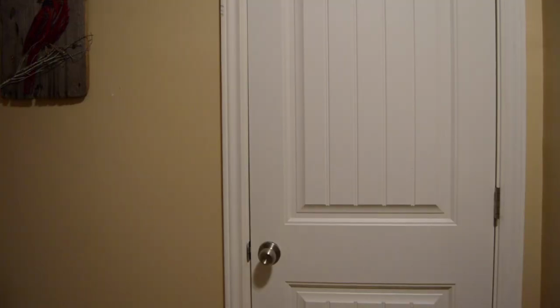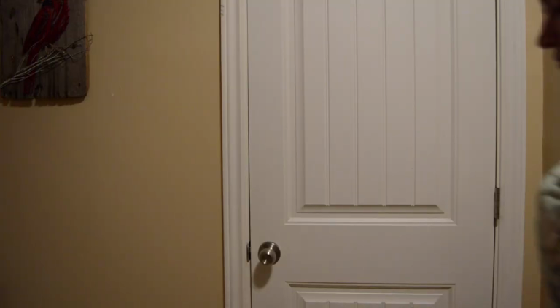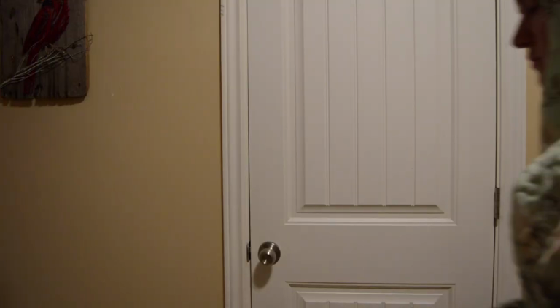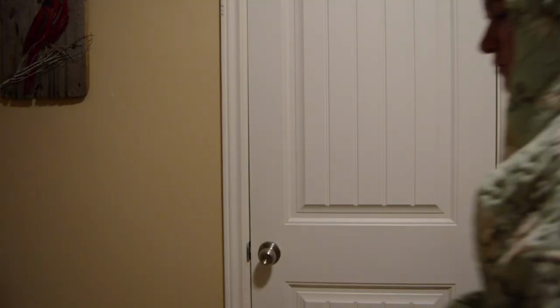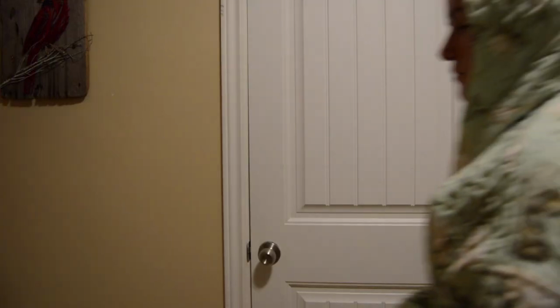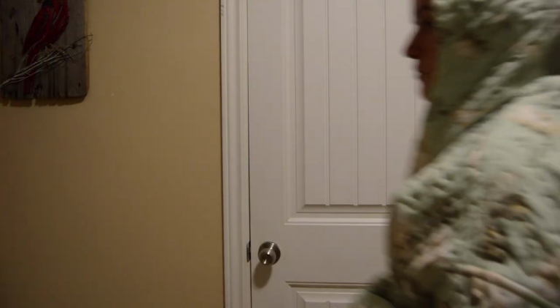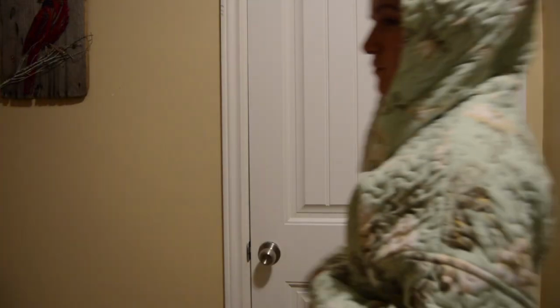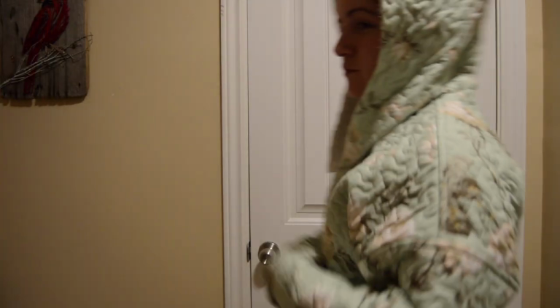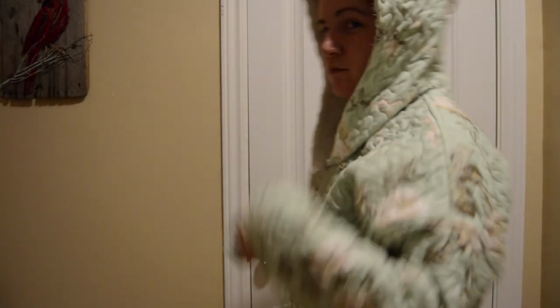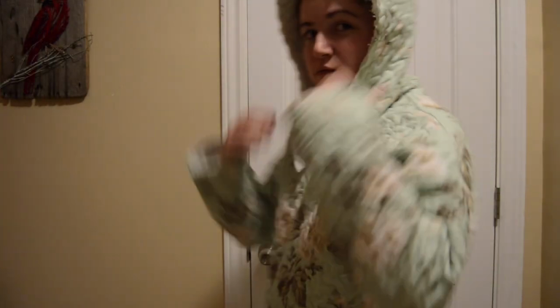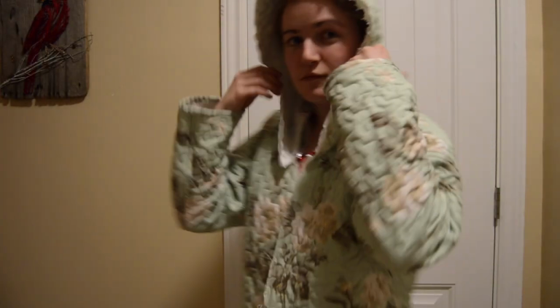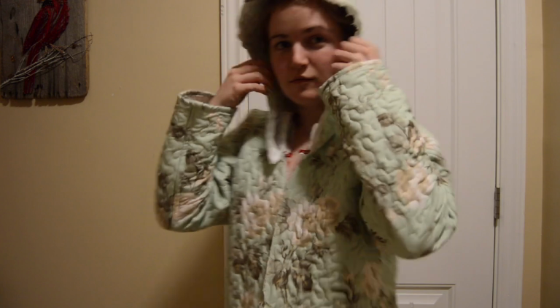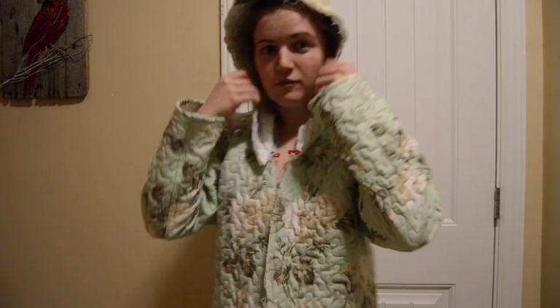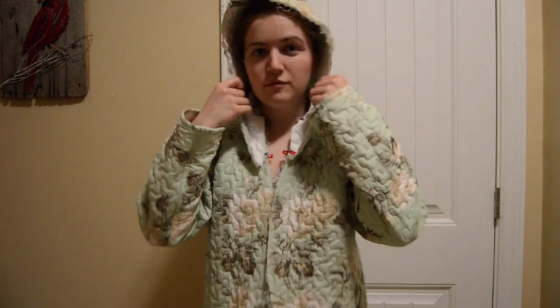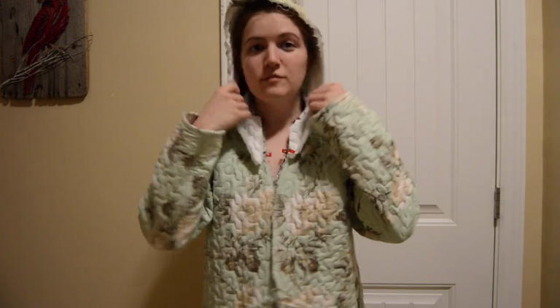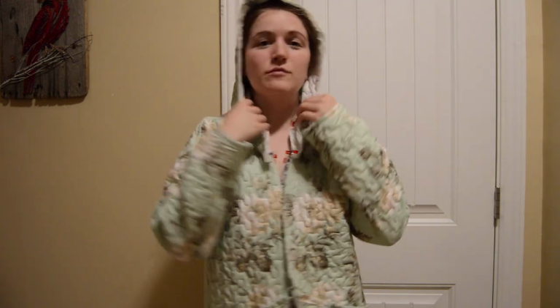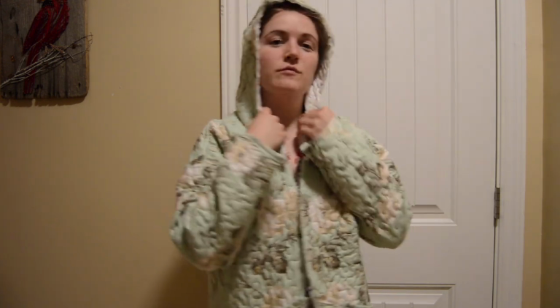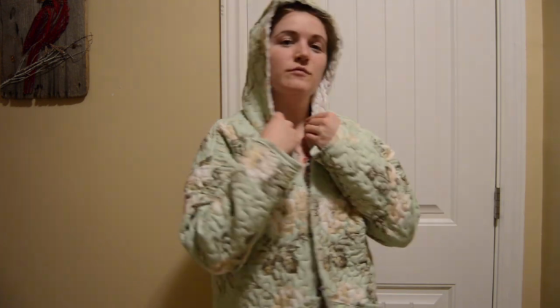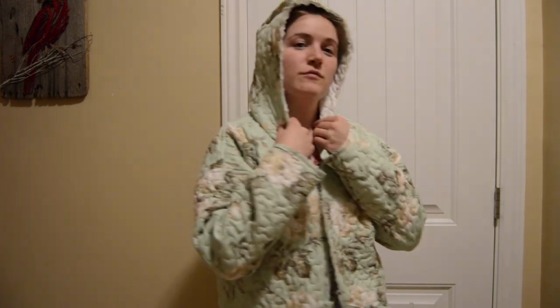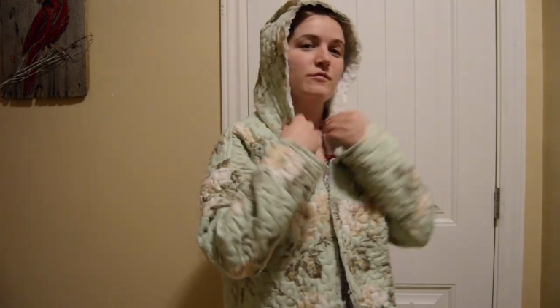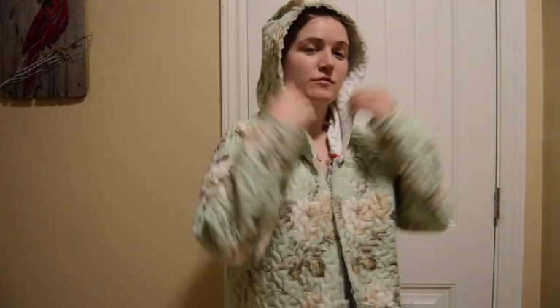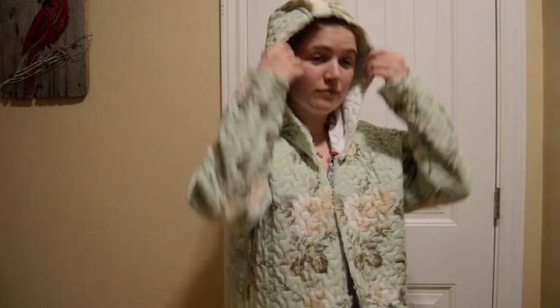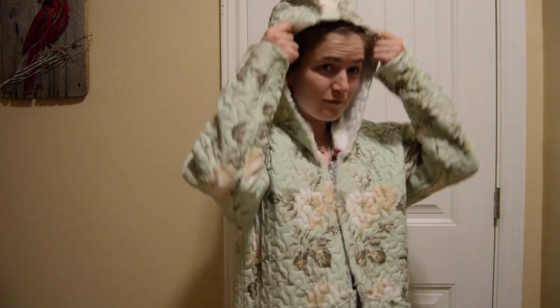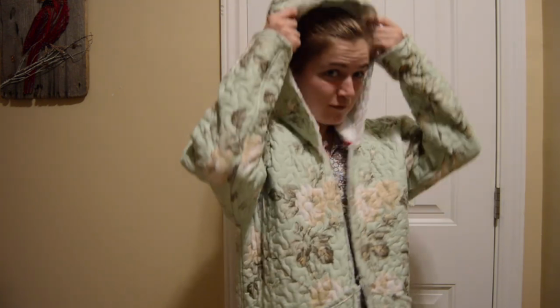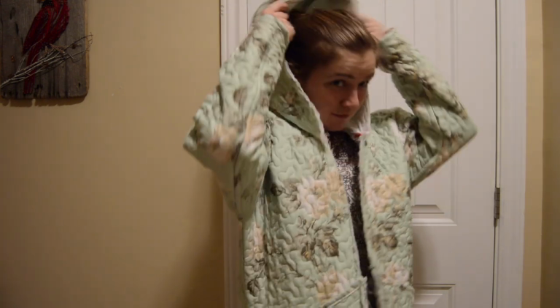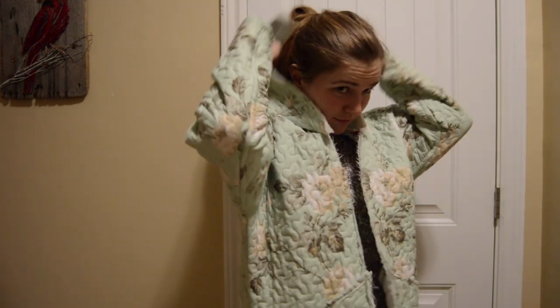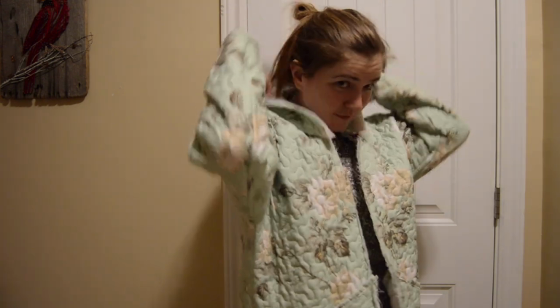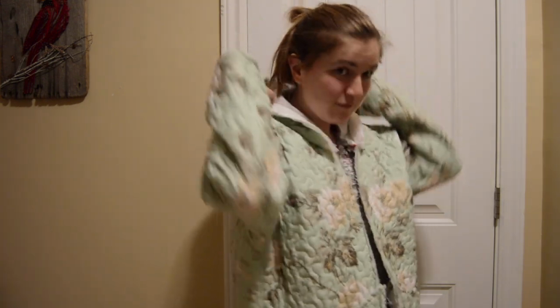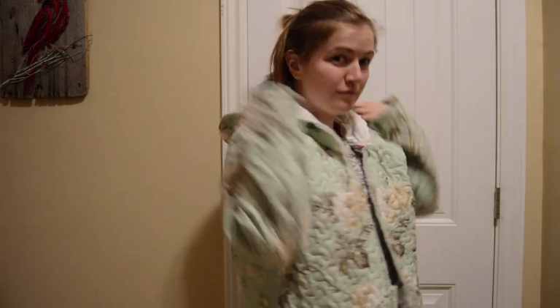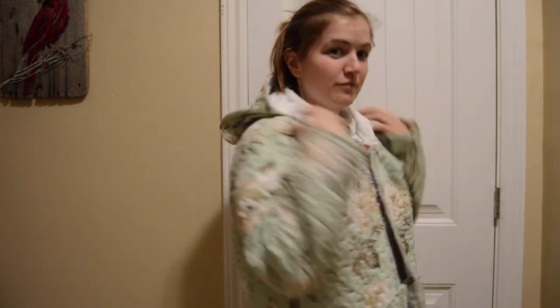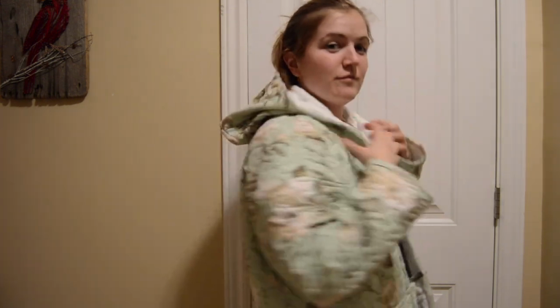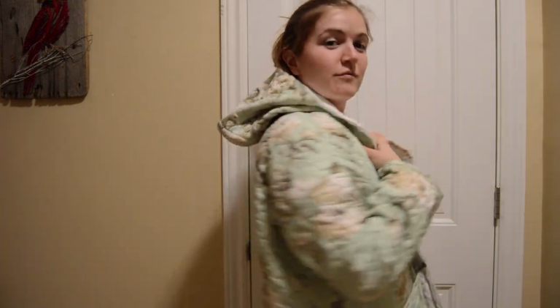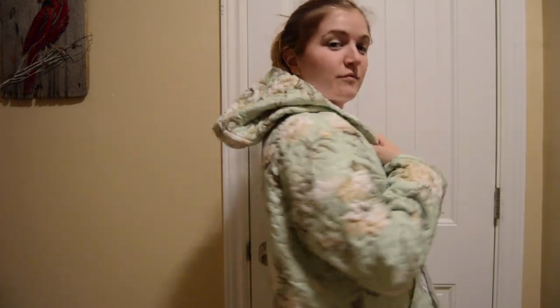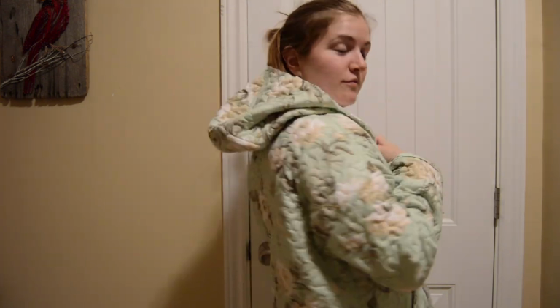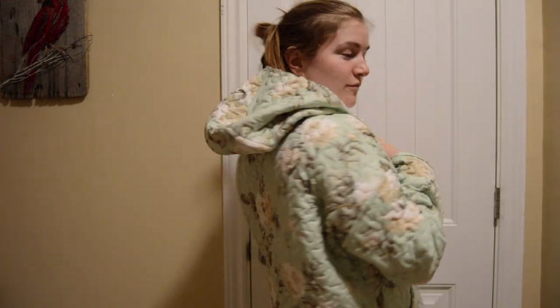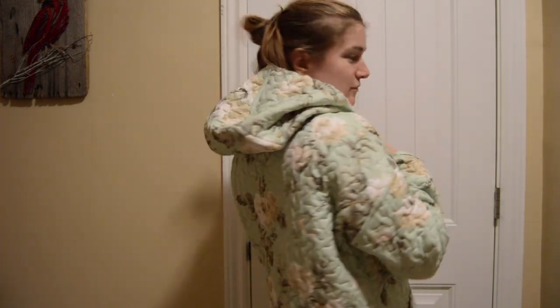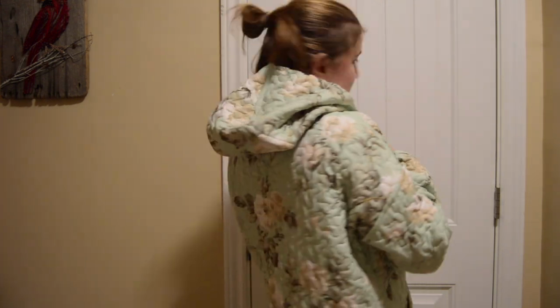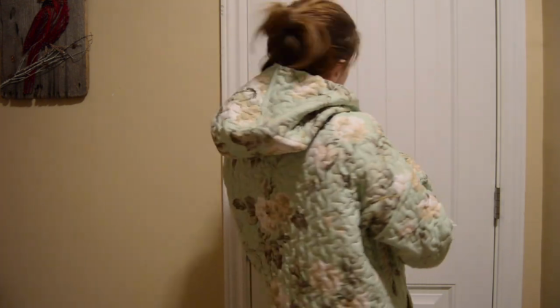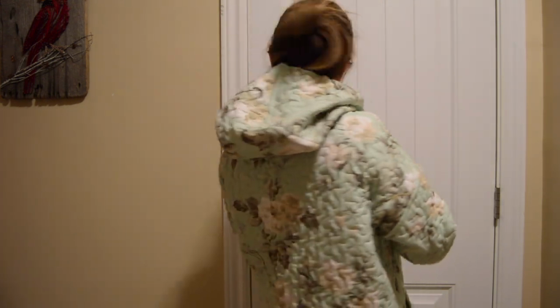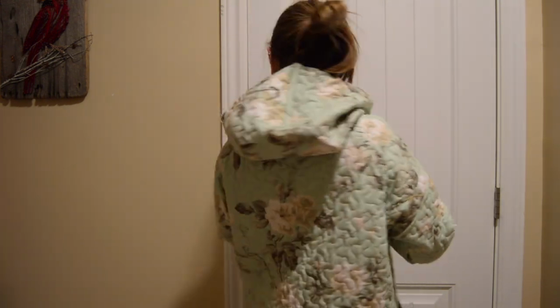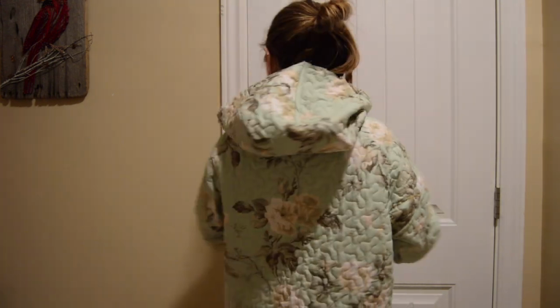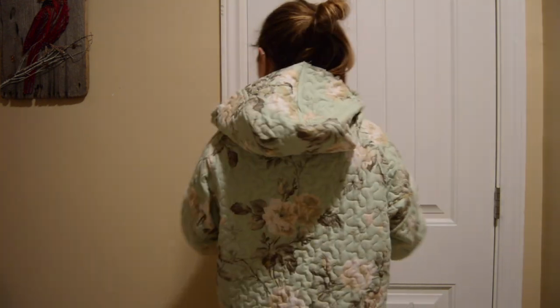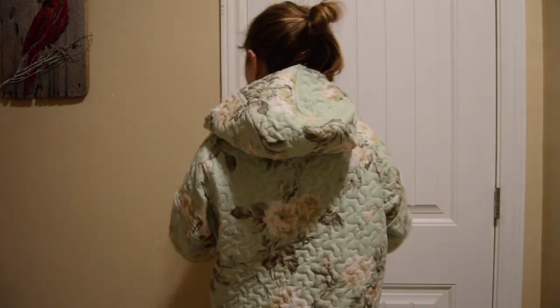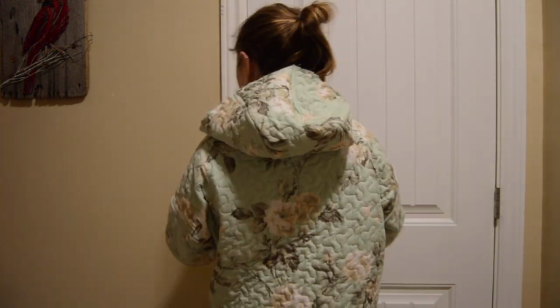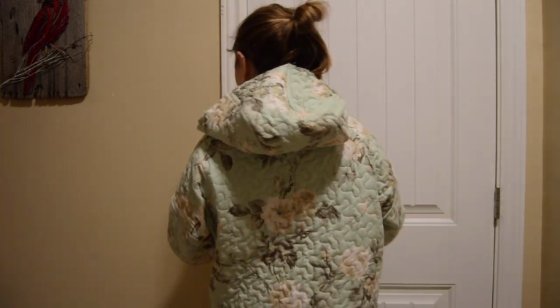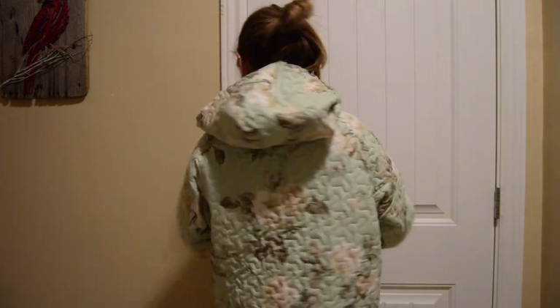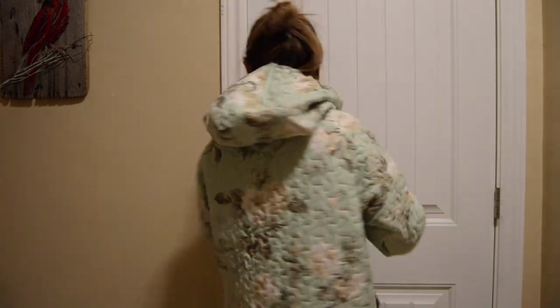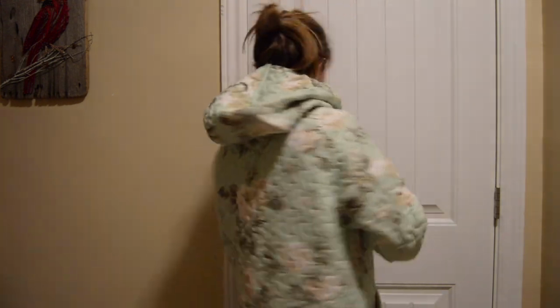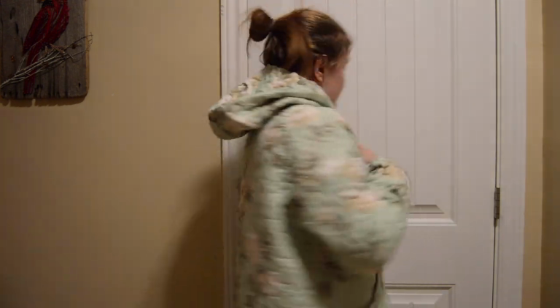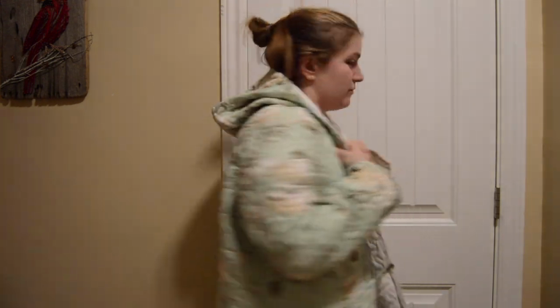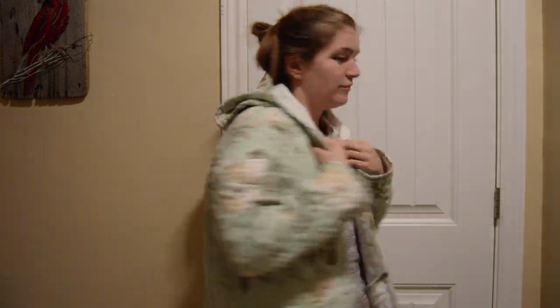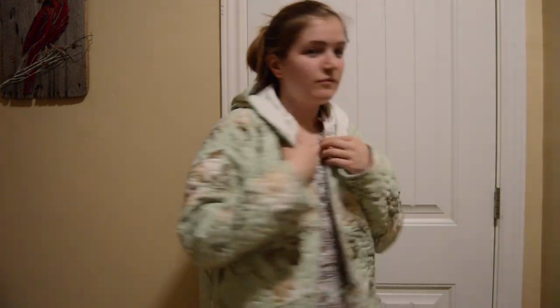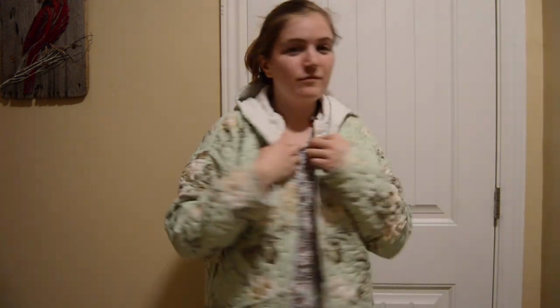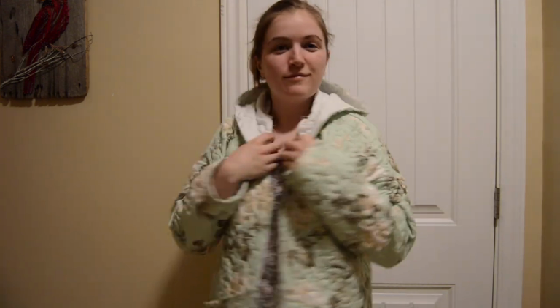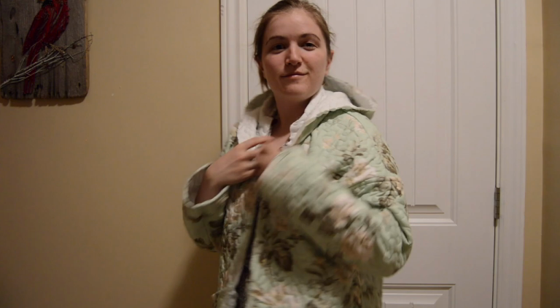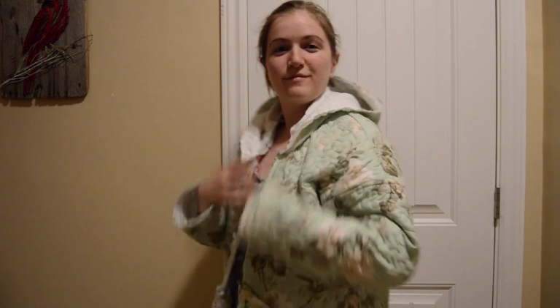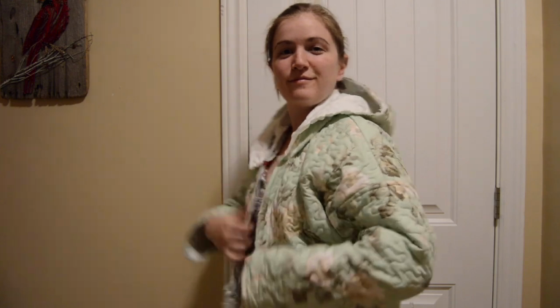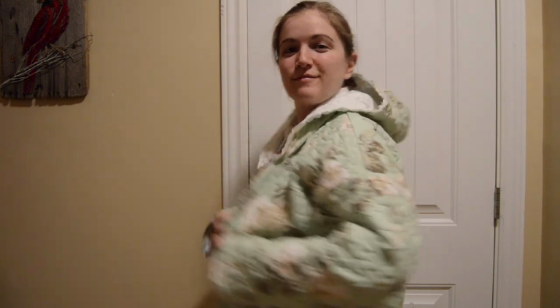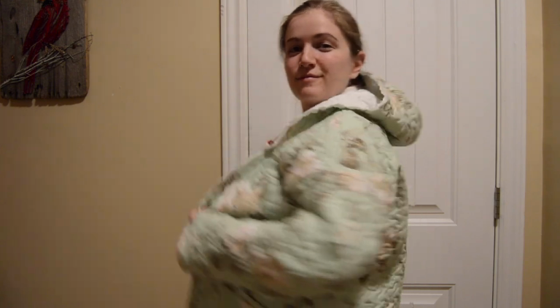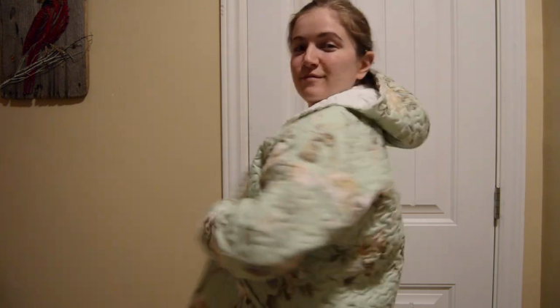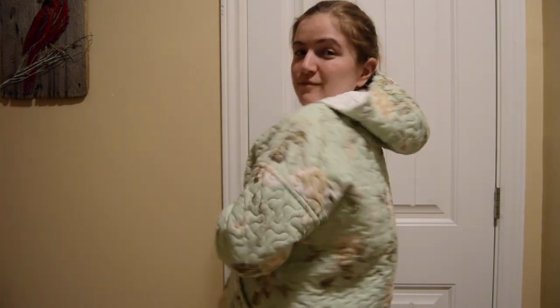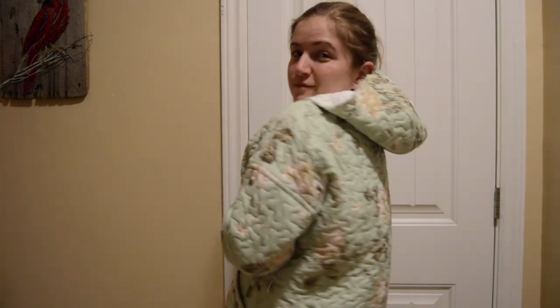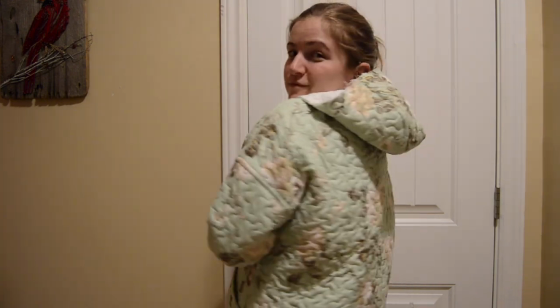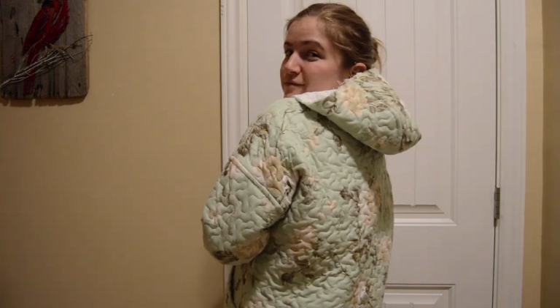Here is the jacket now with the hood. I really like that I added the hood. I think it's going to make it a lot better for wearing in the winter.